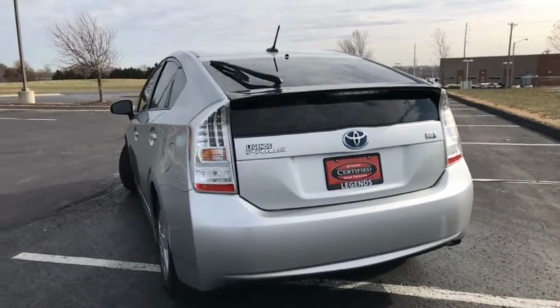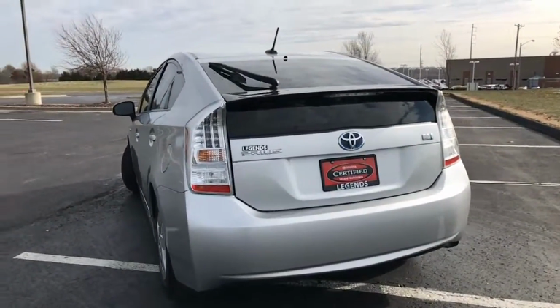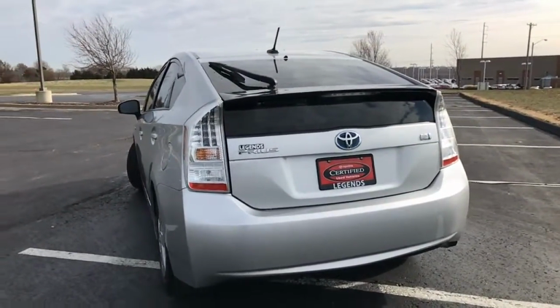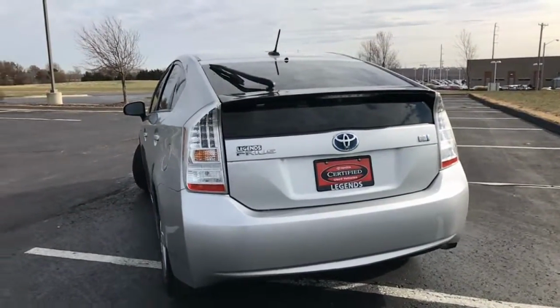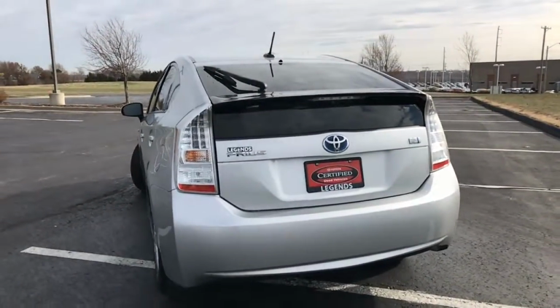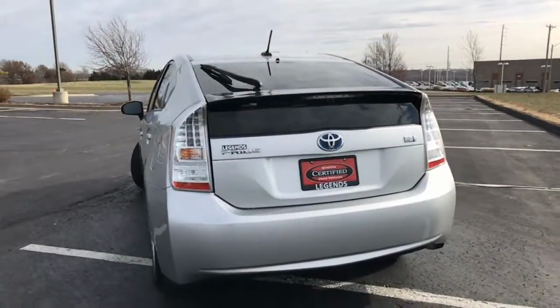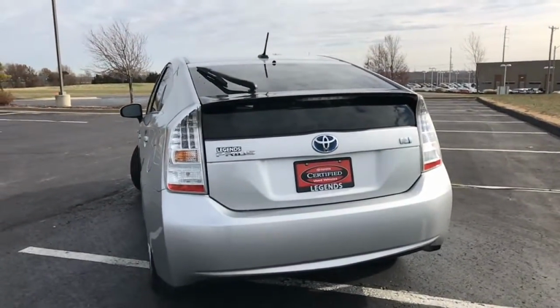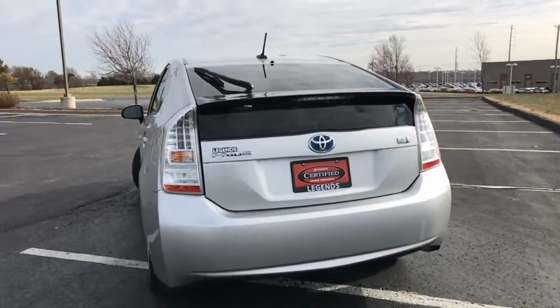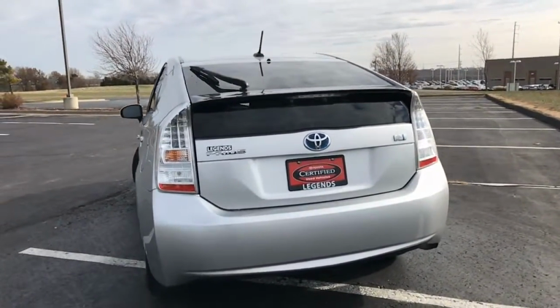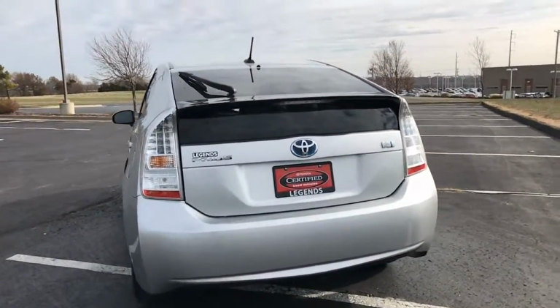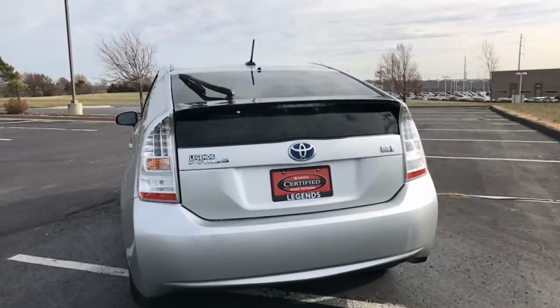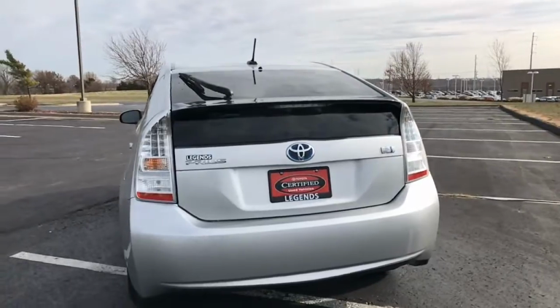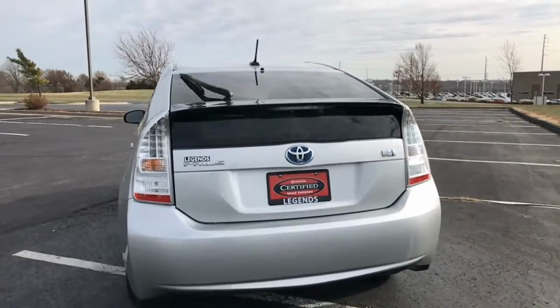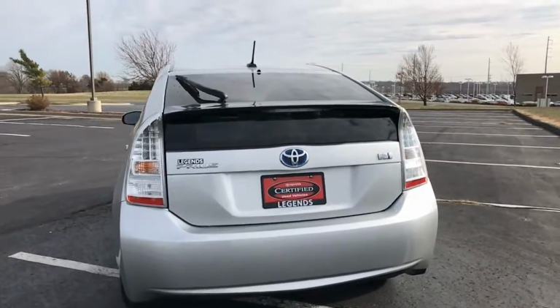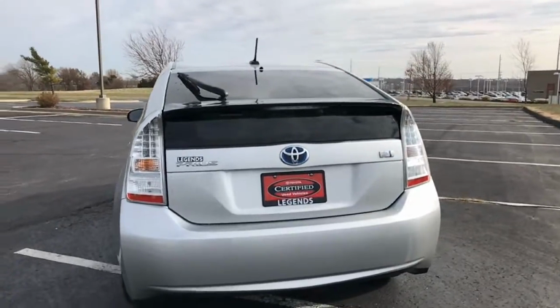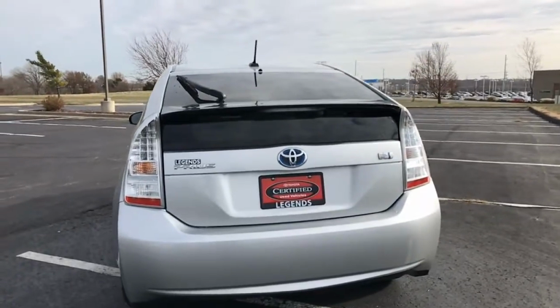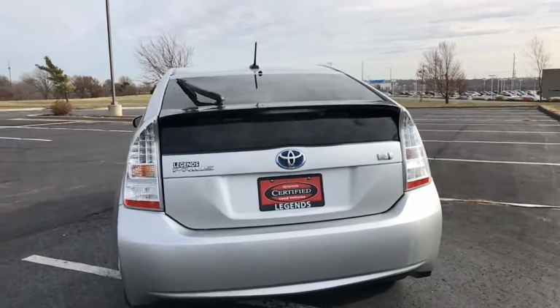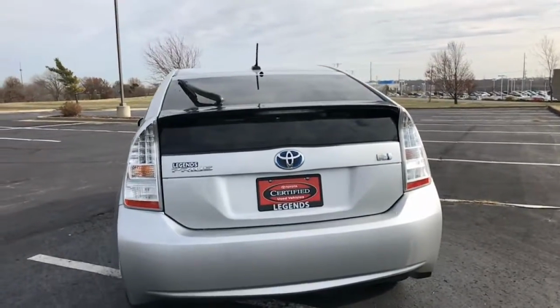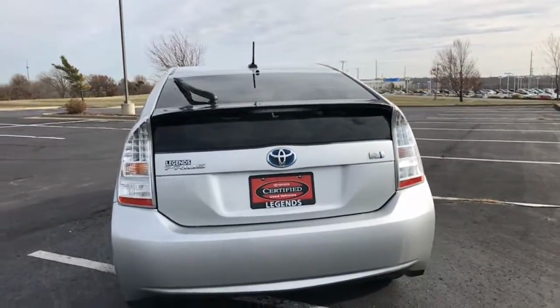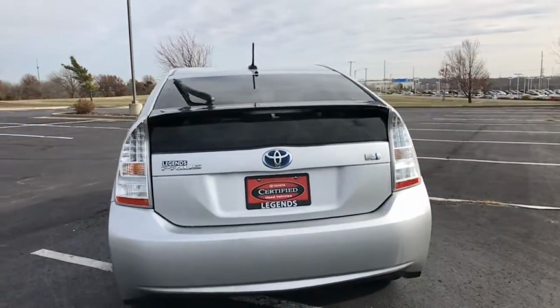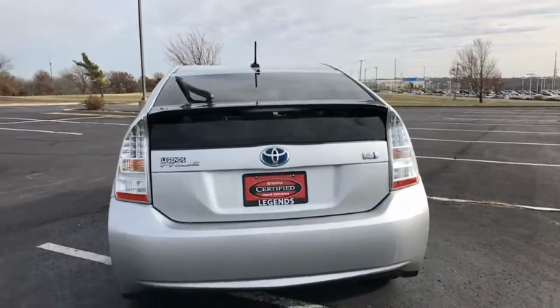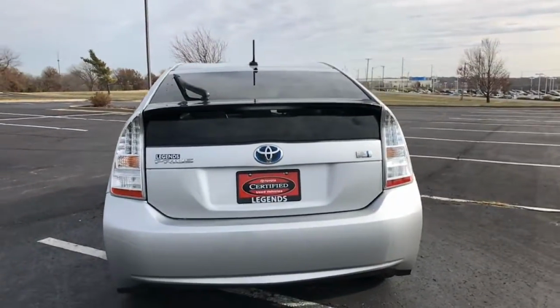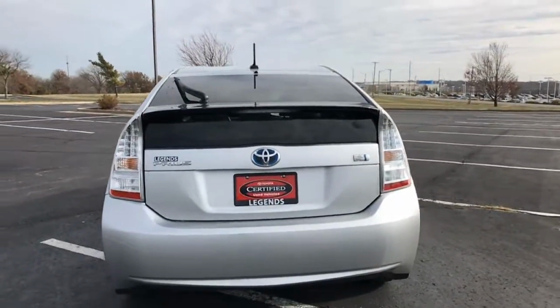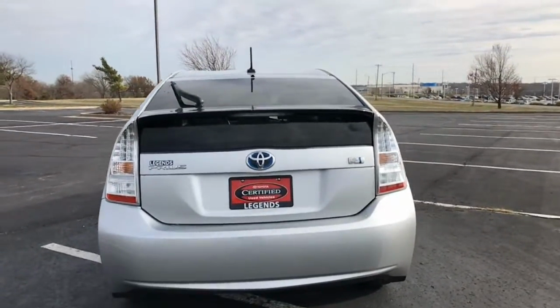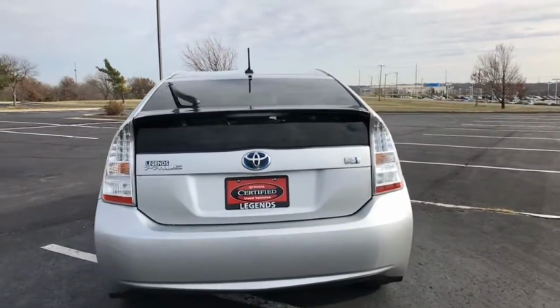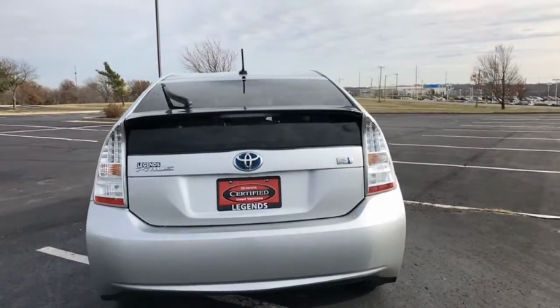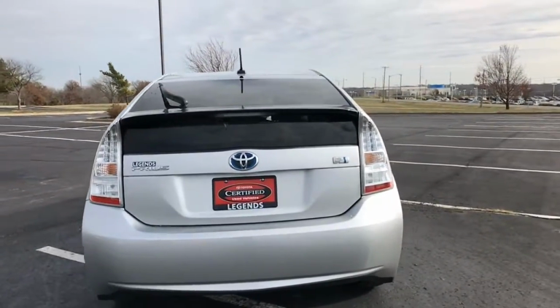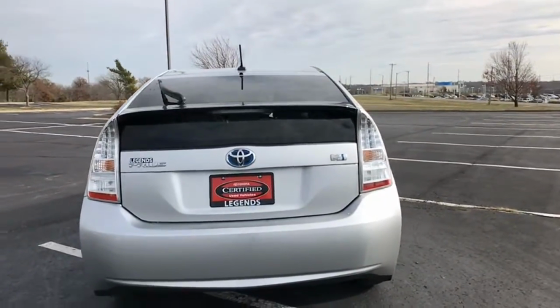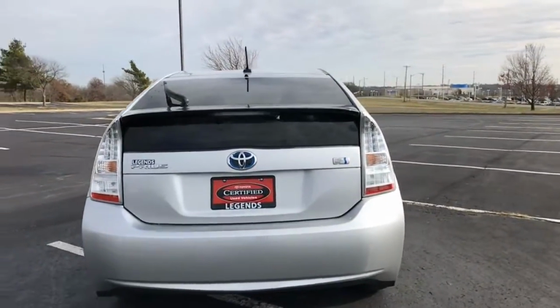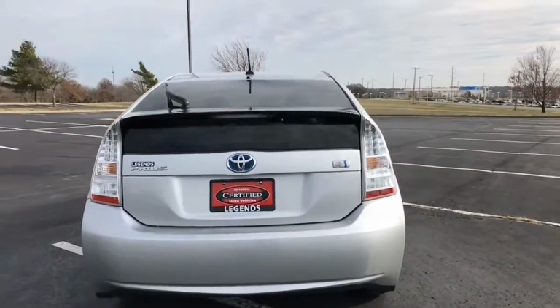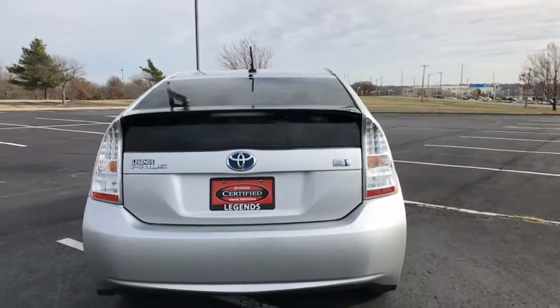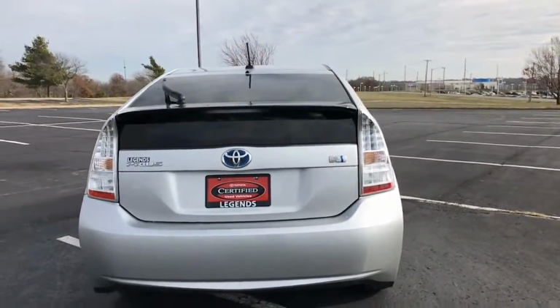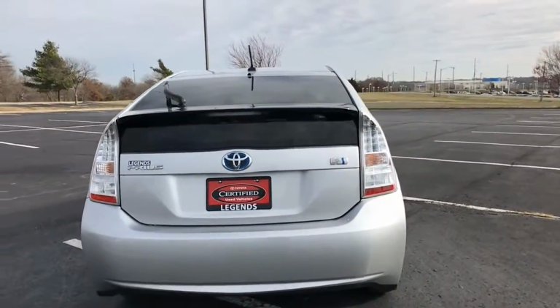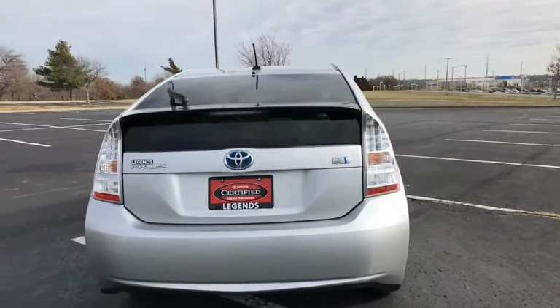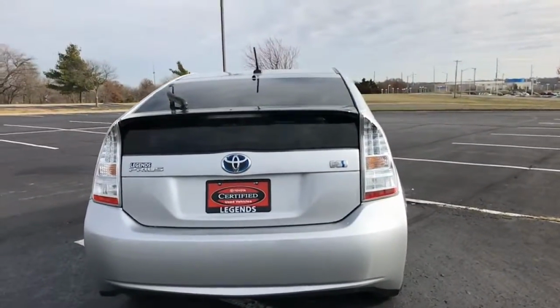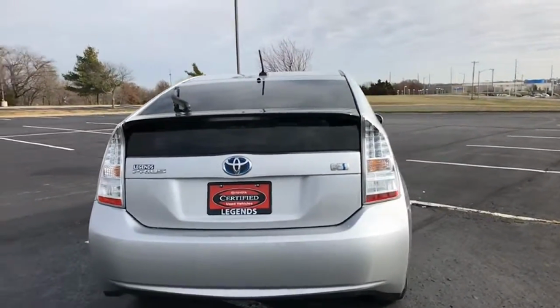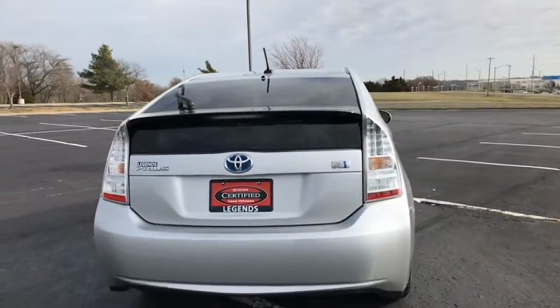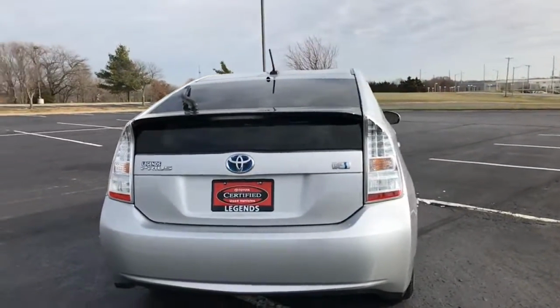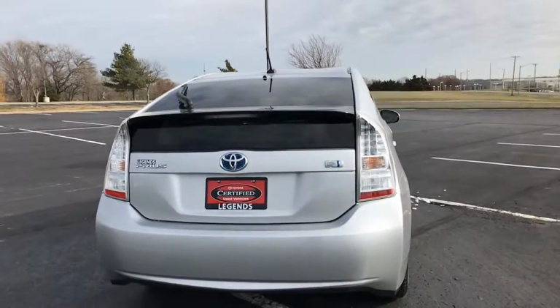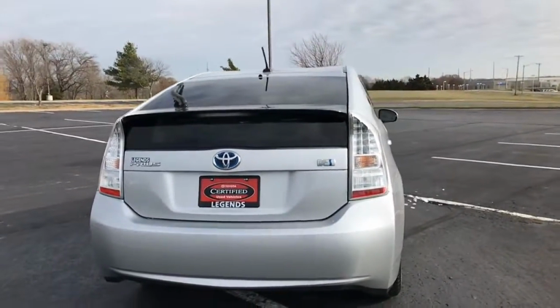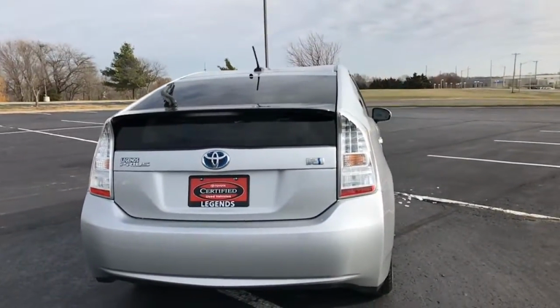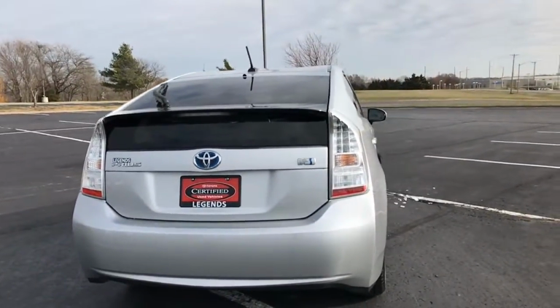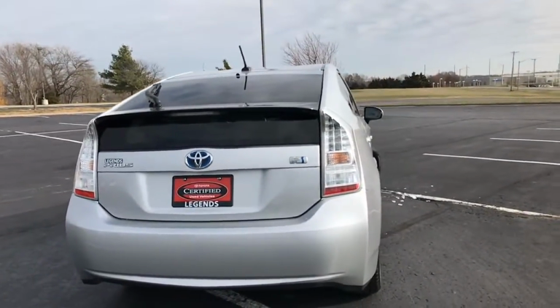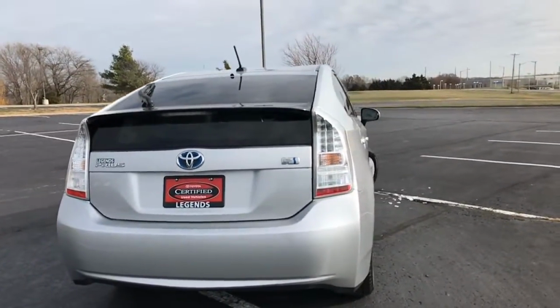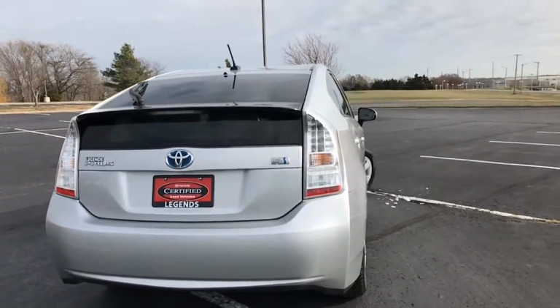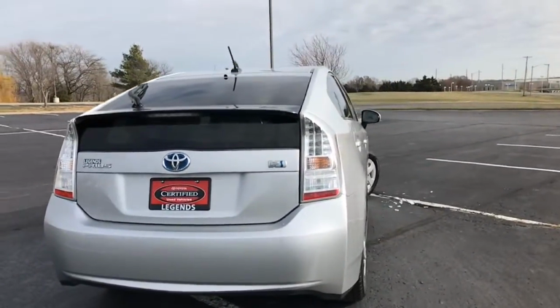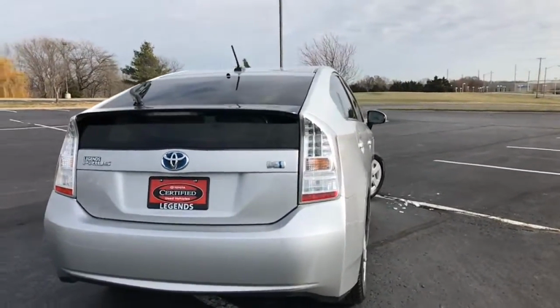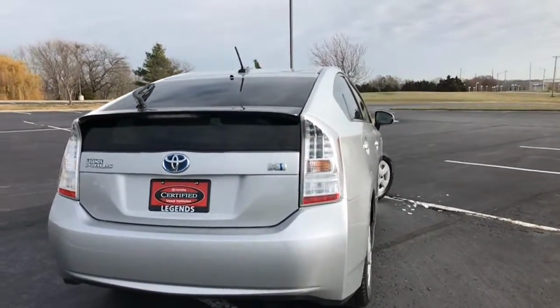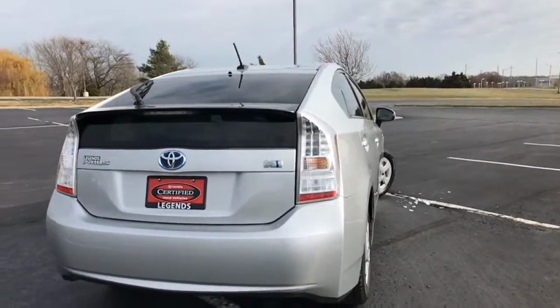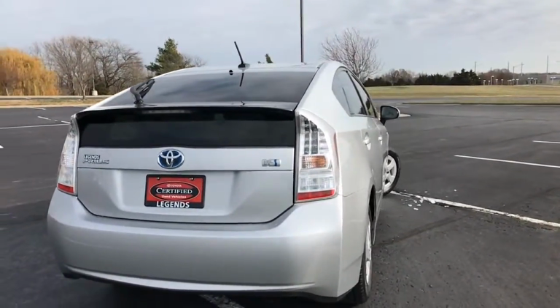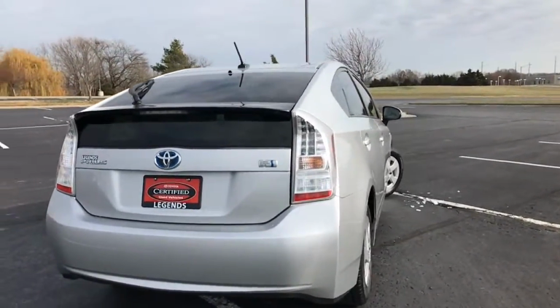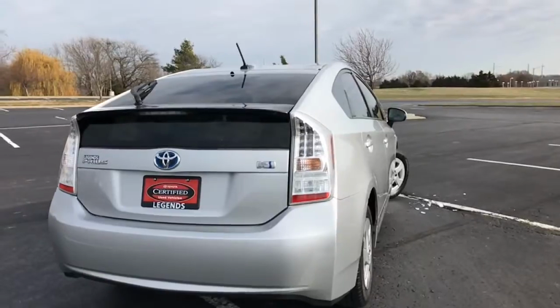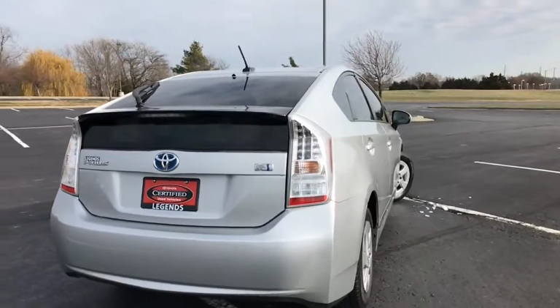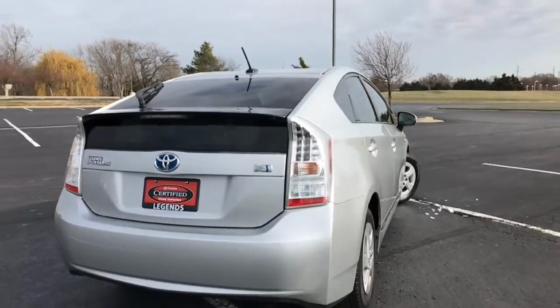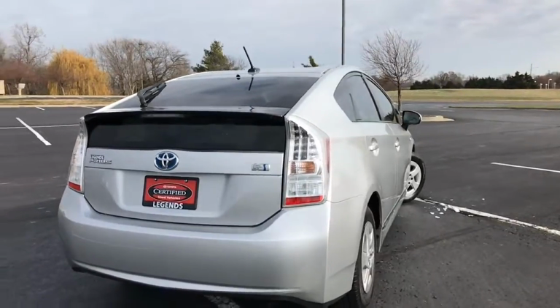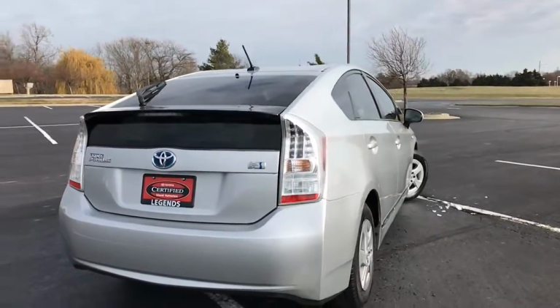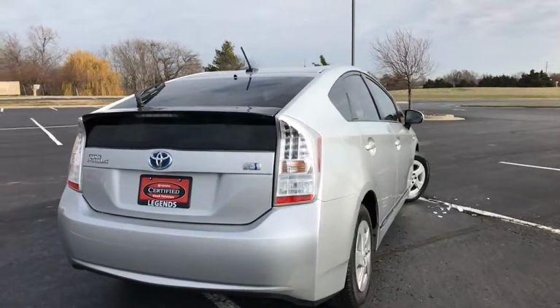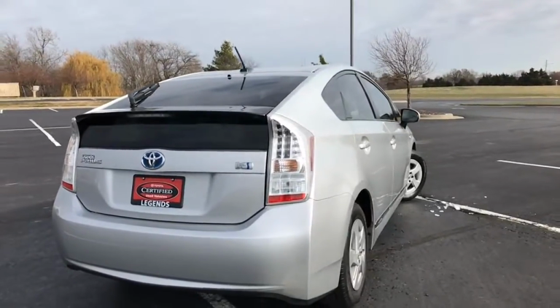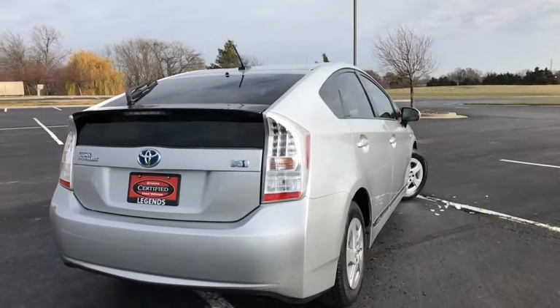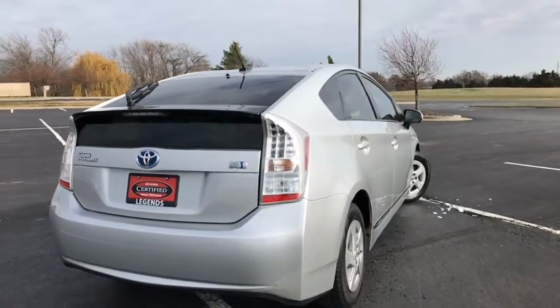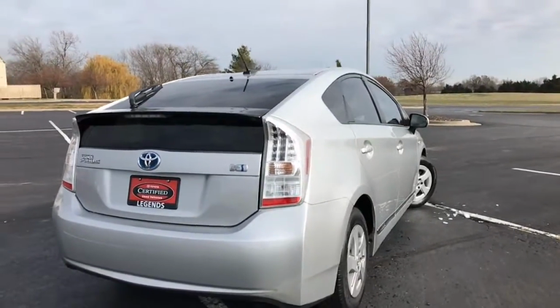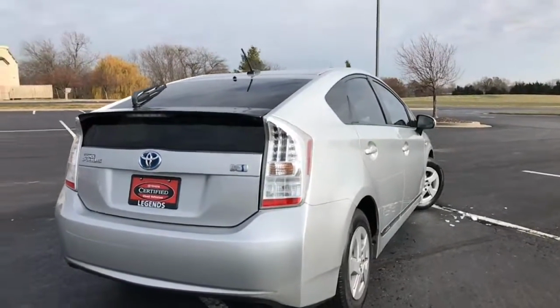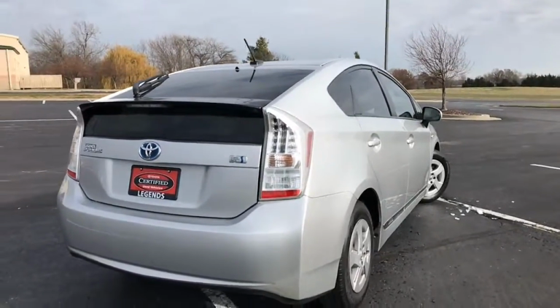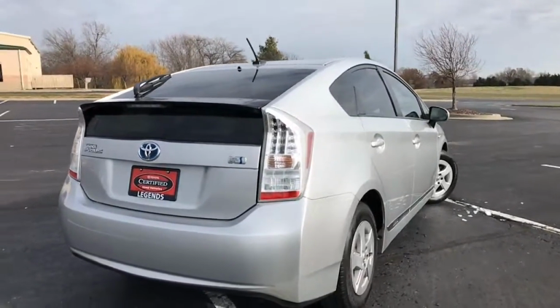Very clean unit. Has tinted windows. It is silver with gray leather interior. It also has heated seats on both the driver and passenger side with a high-low setting.